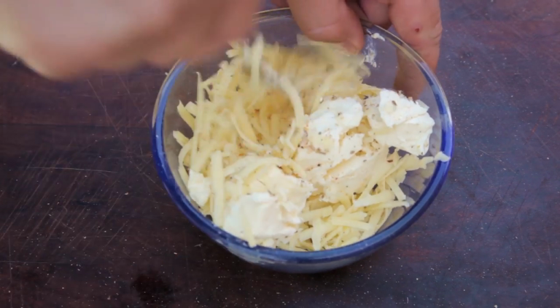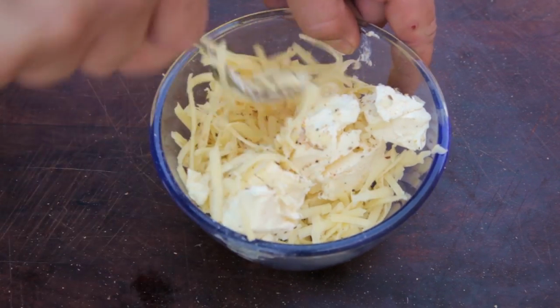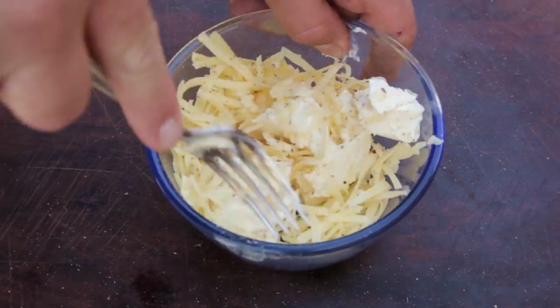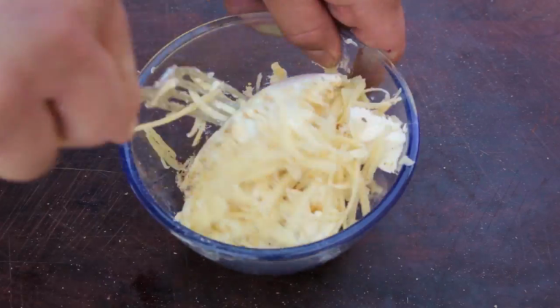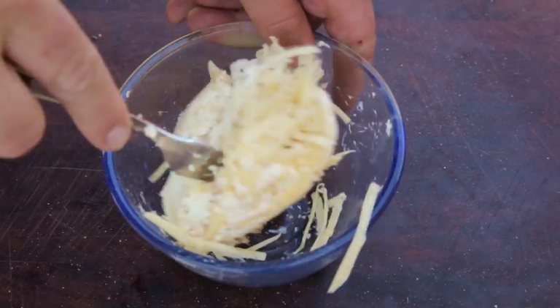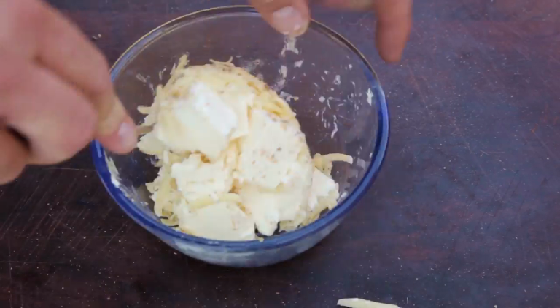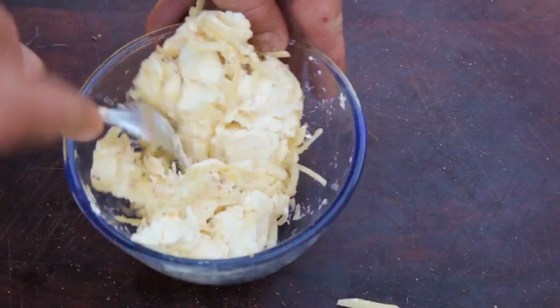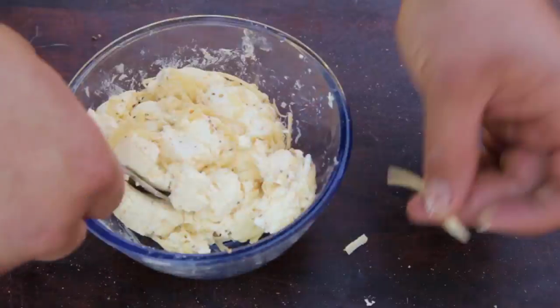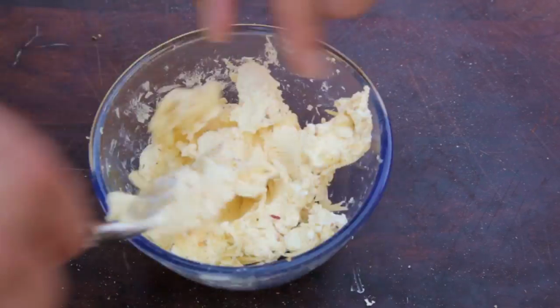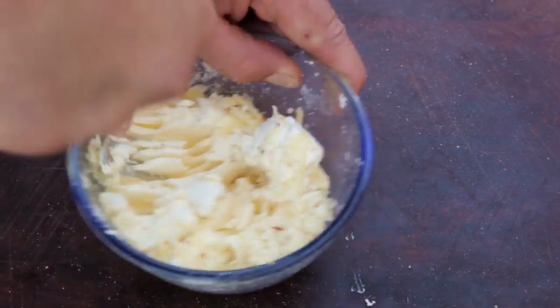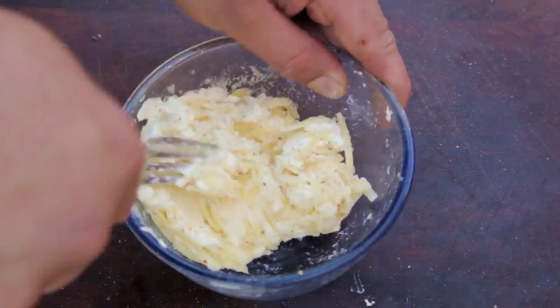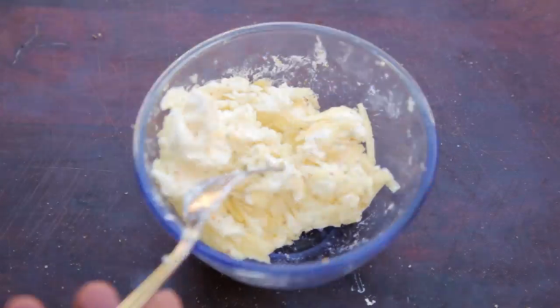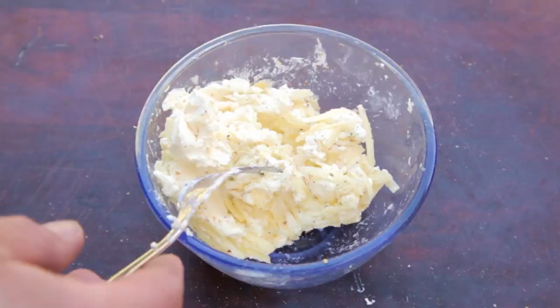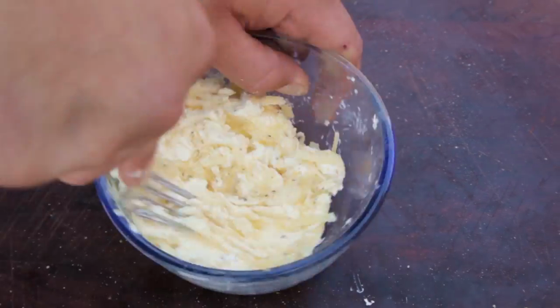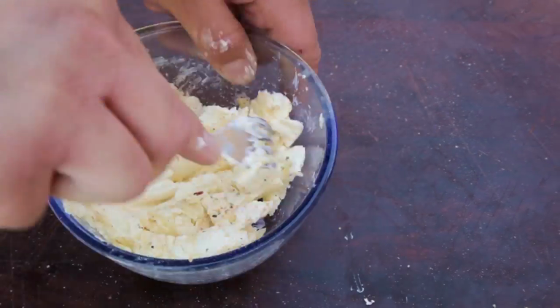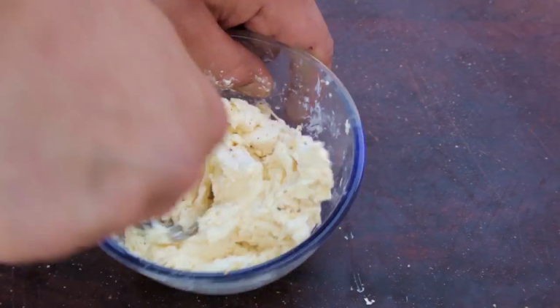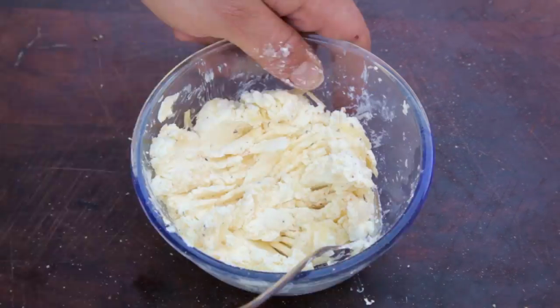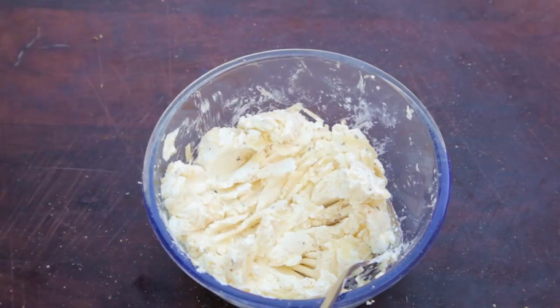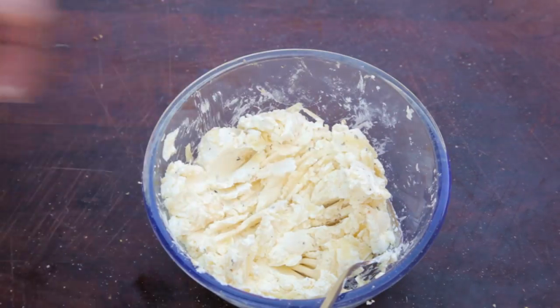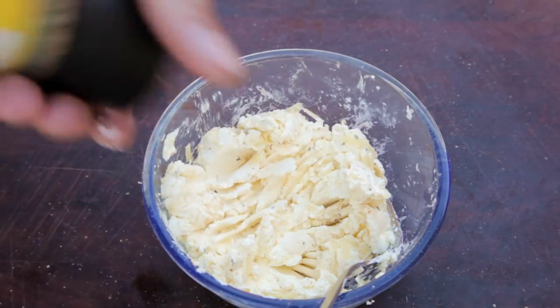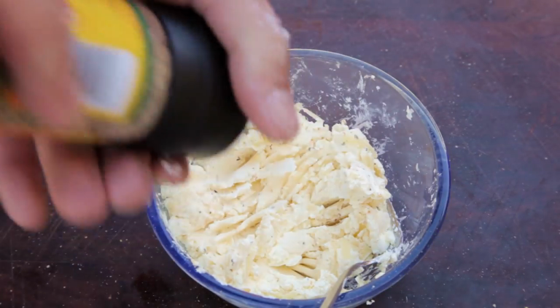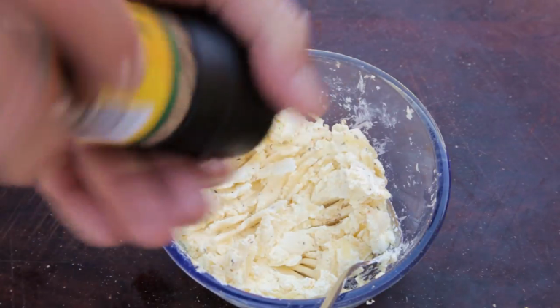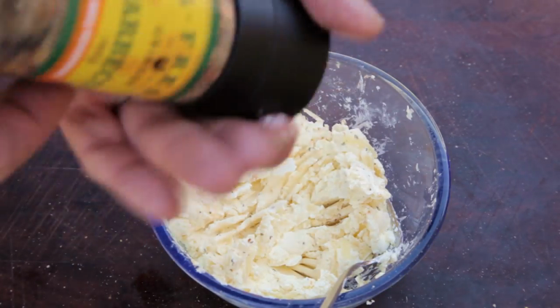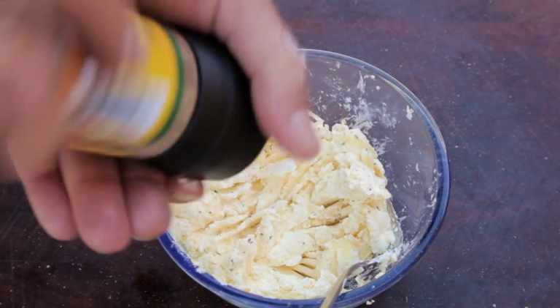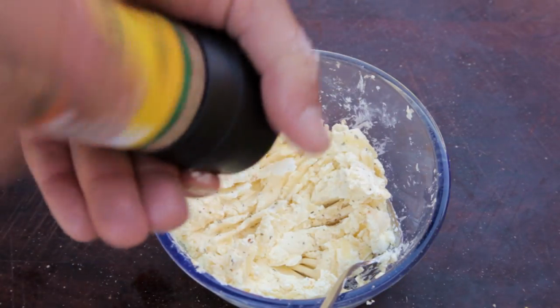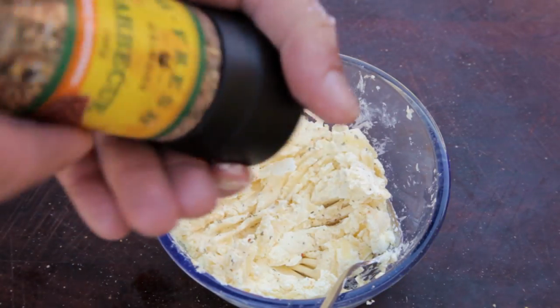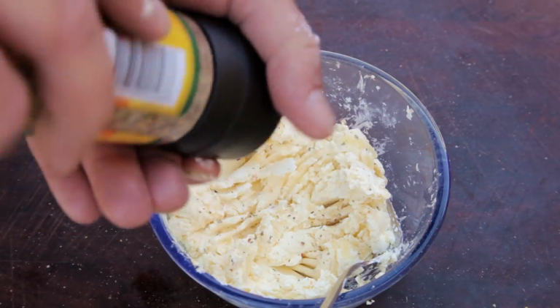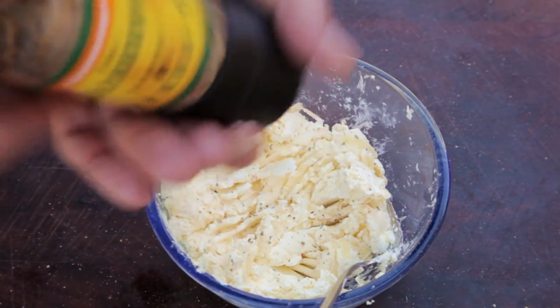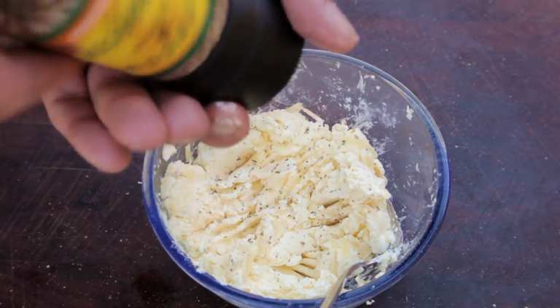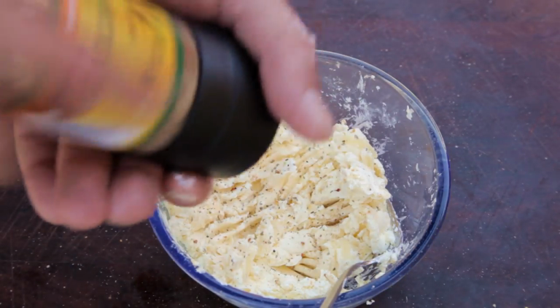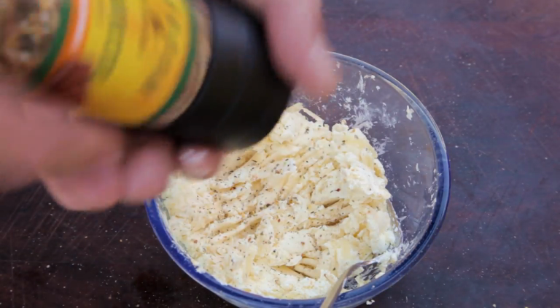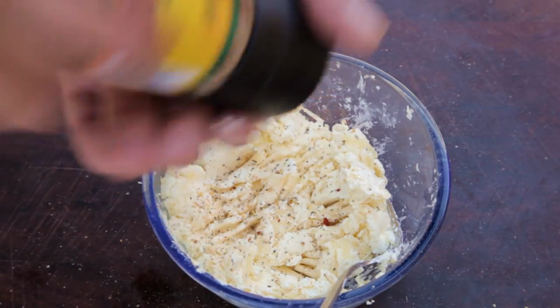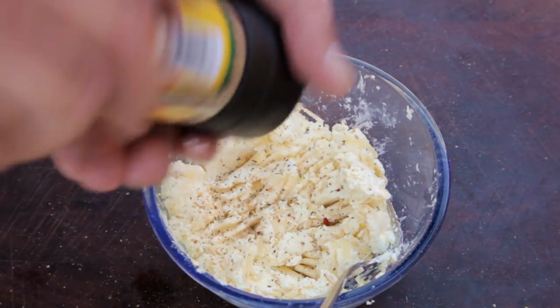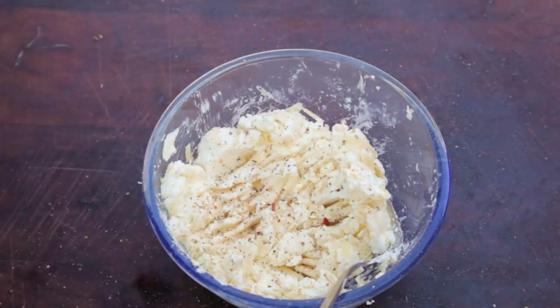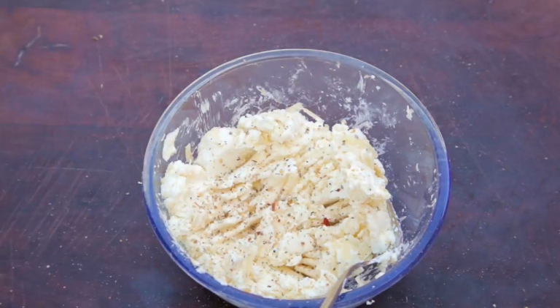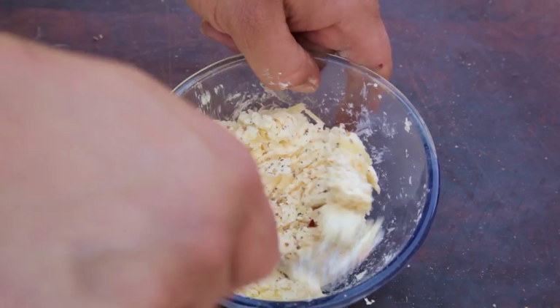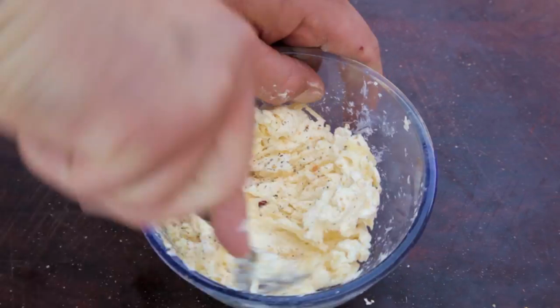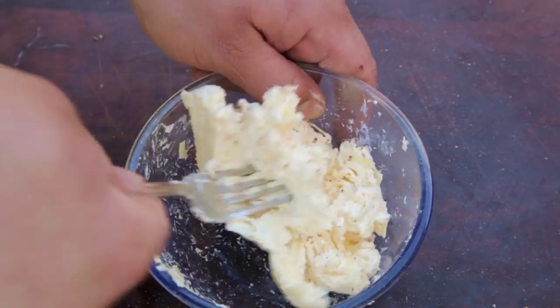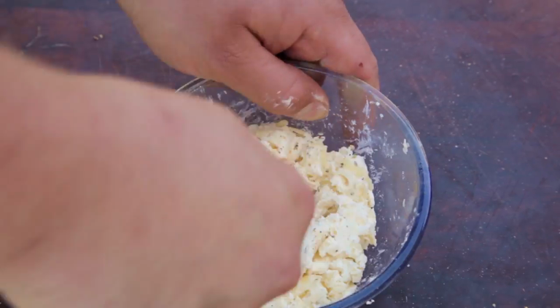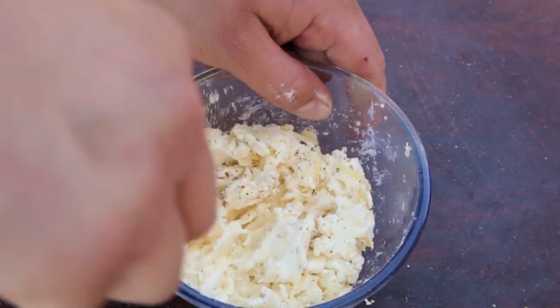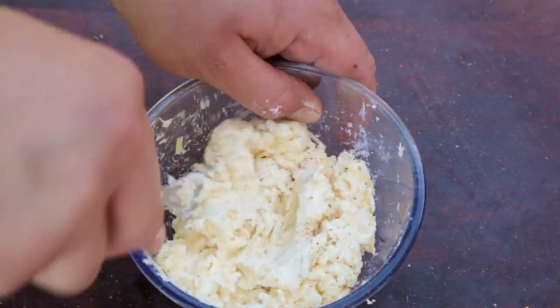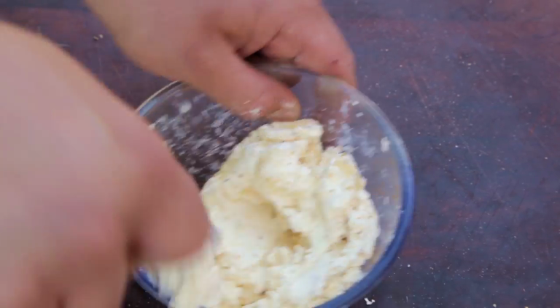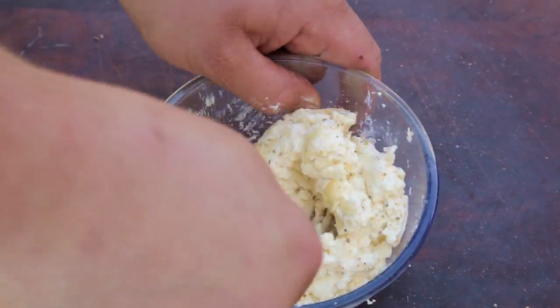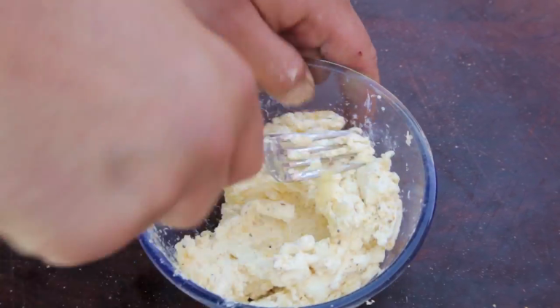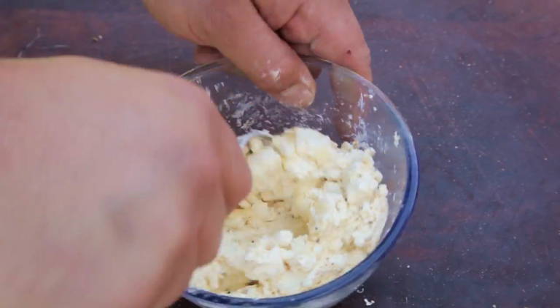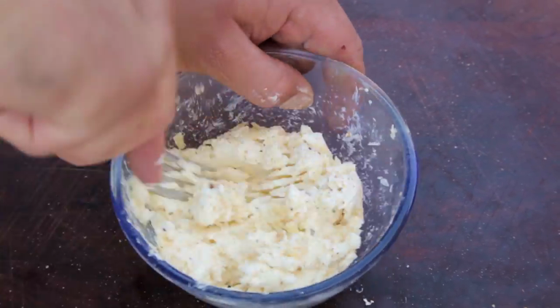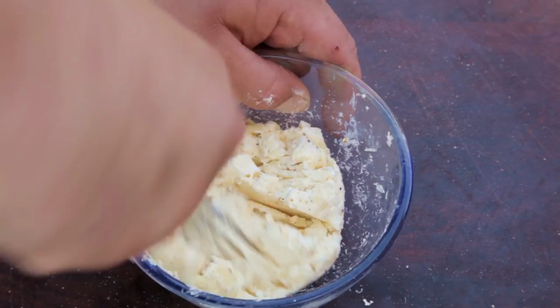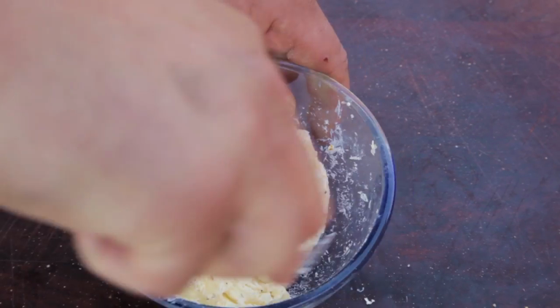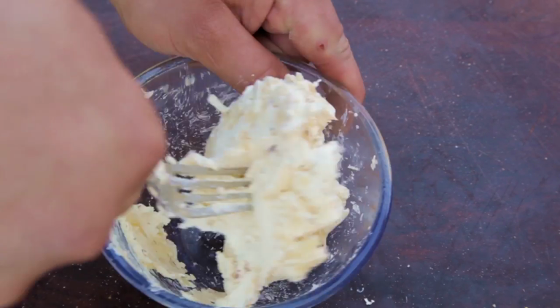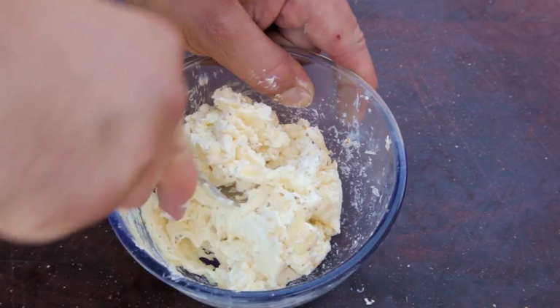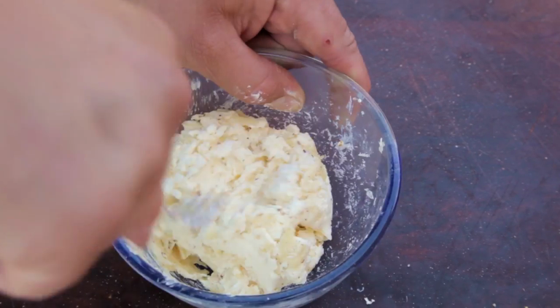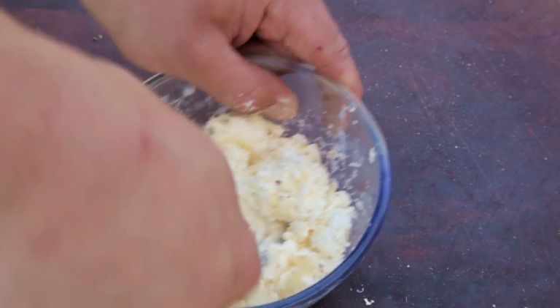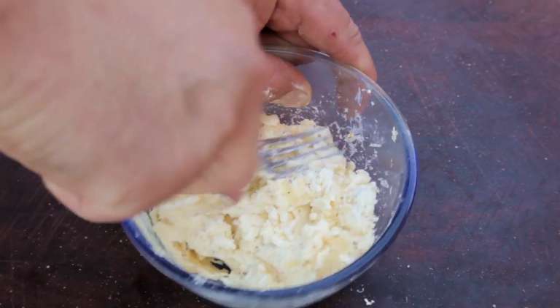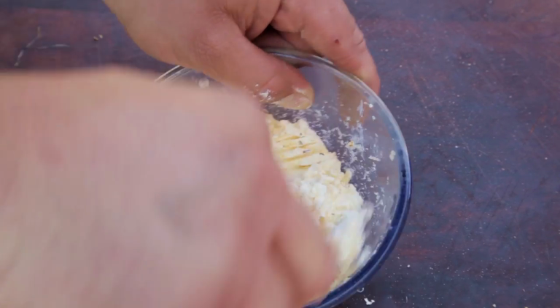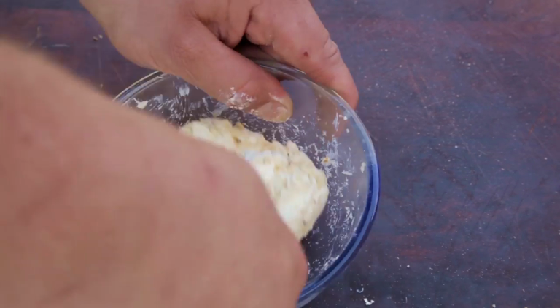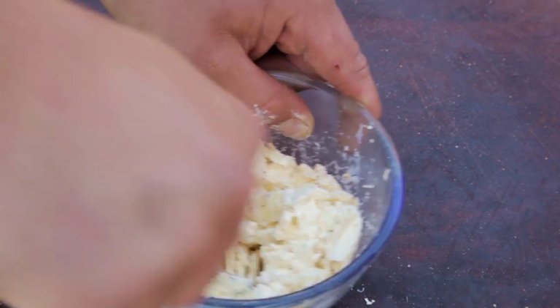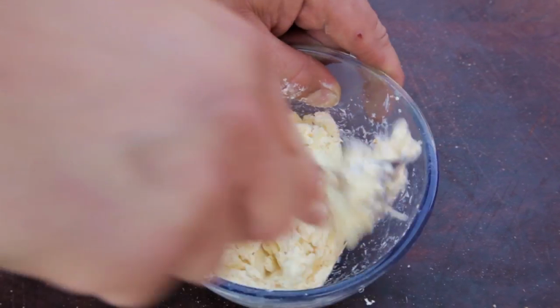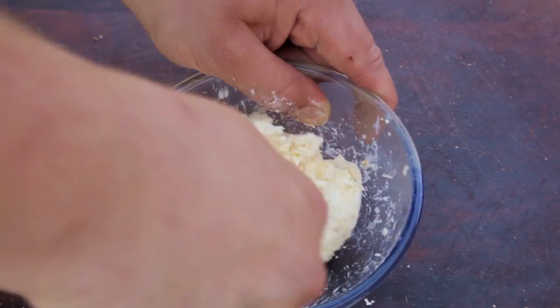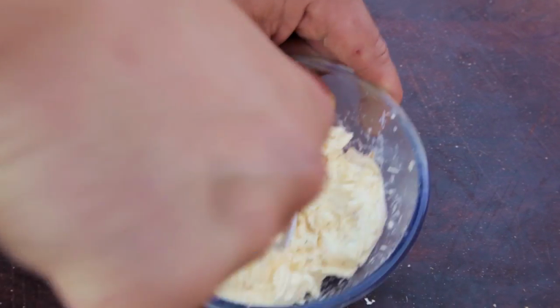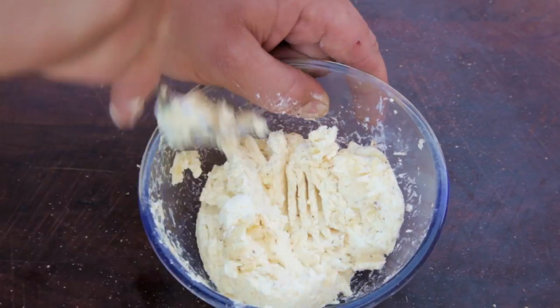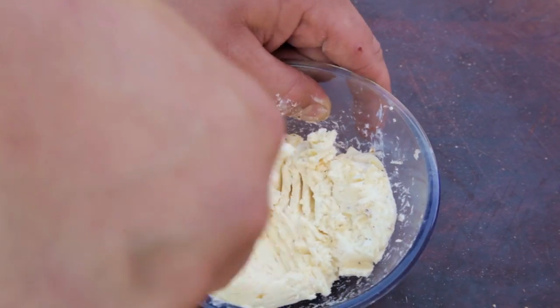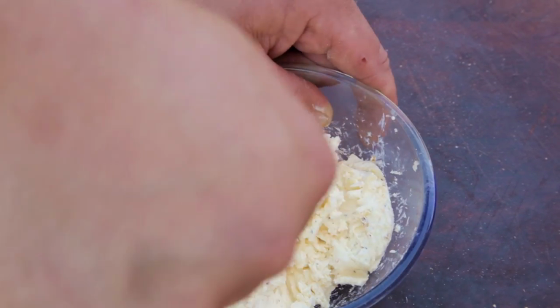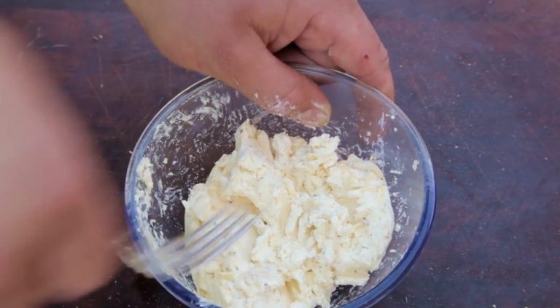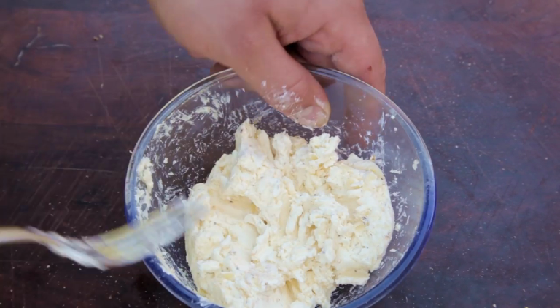Make sure to taste as you go. I felt the cheese needed a little bit more seasoning. We've used mainly cream cheese as it won't melt as much and pour out of the poppers.